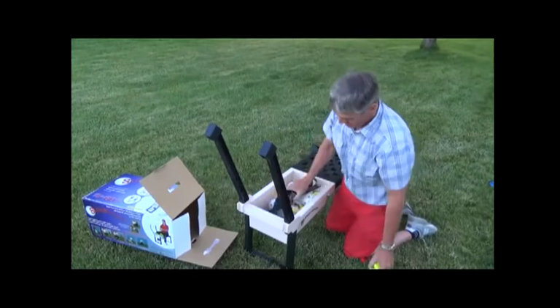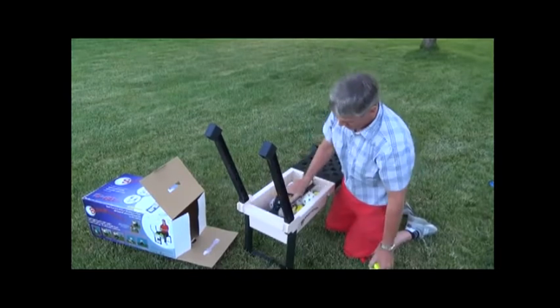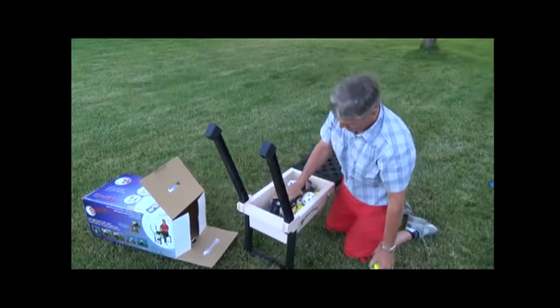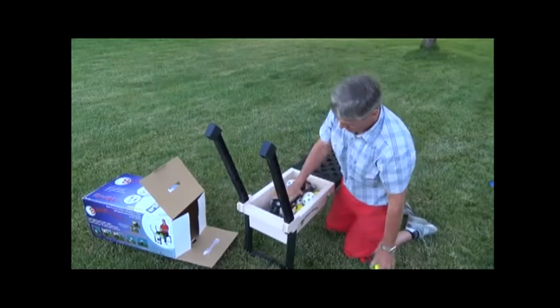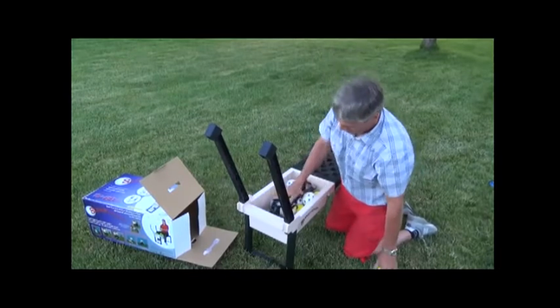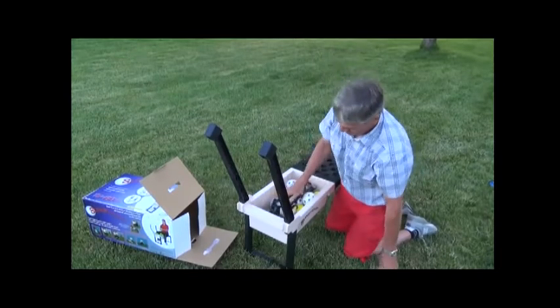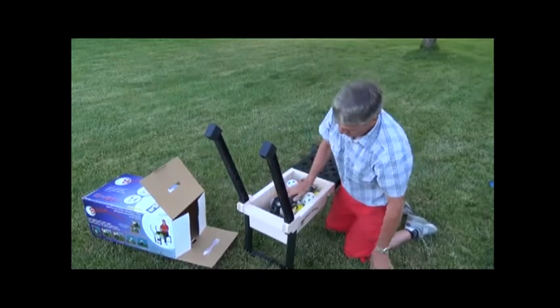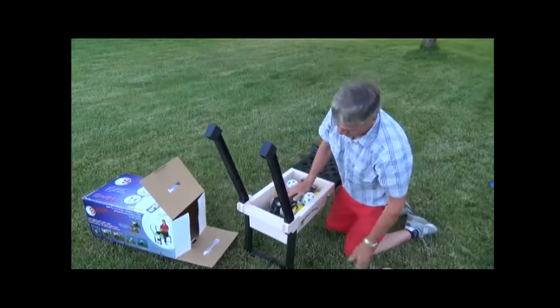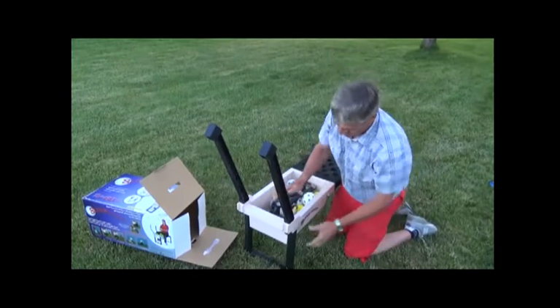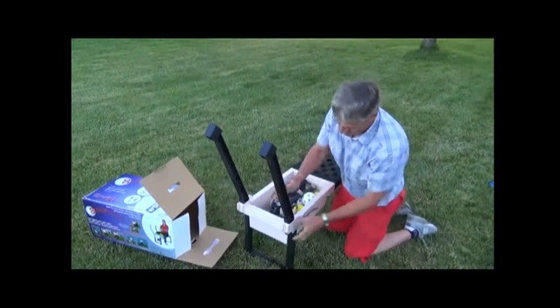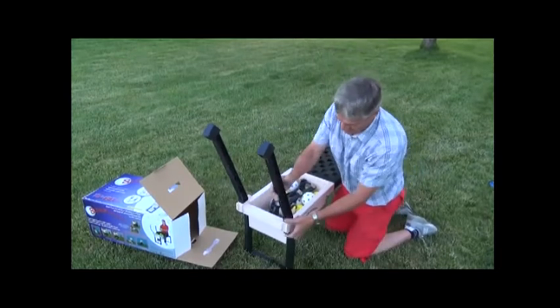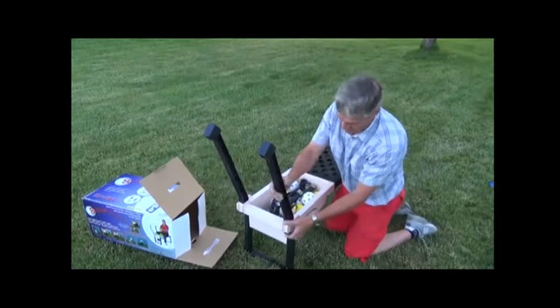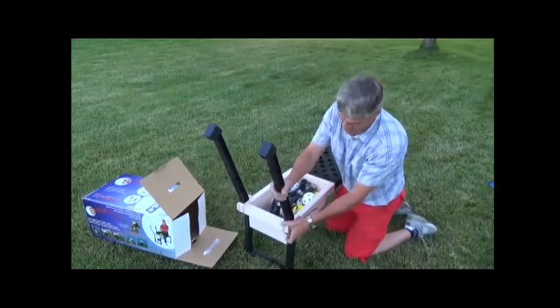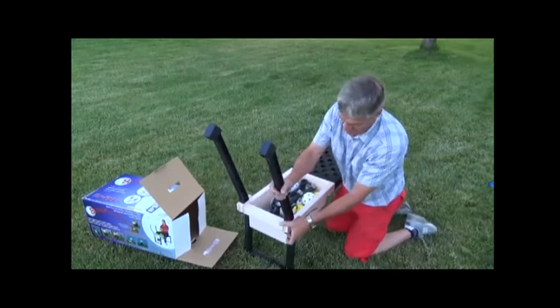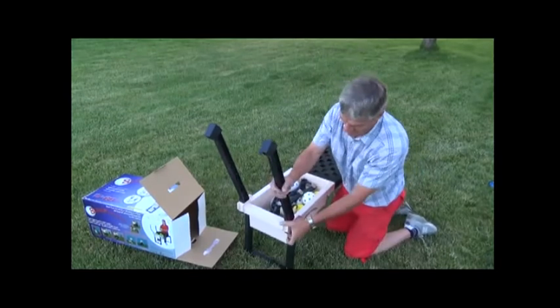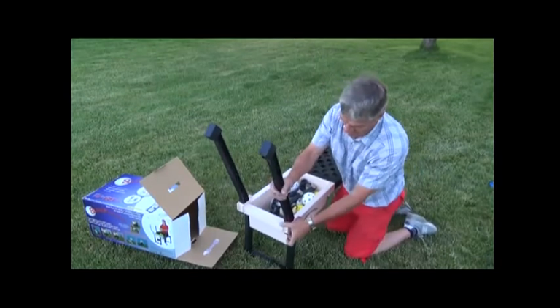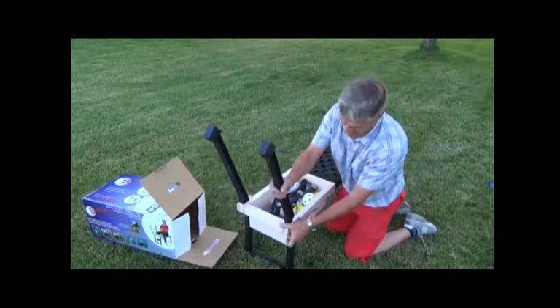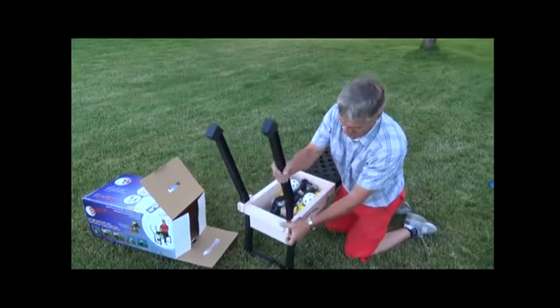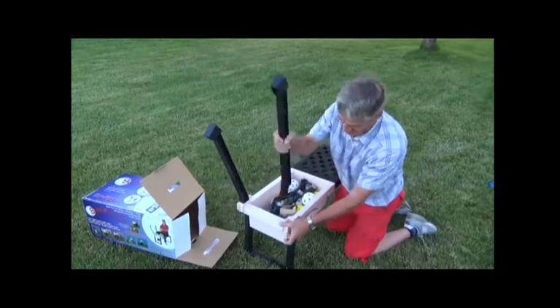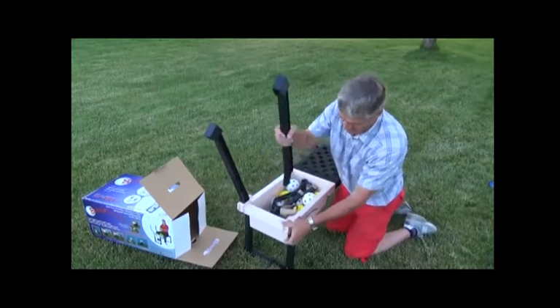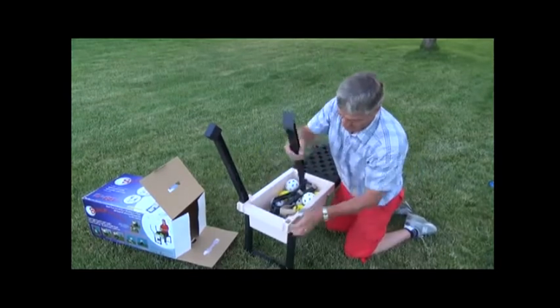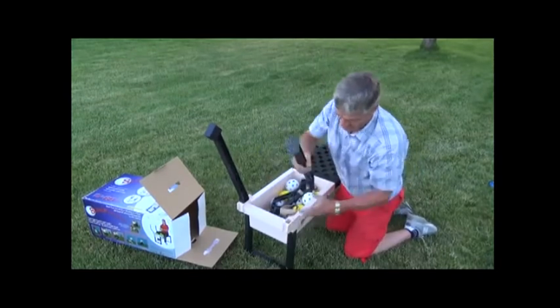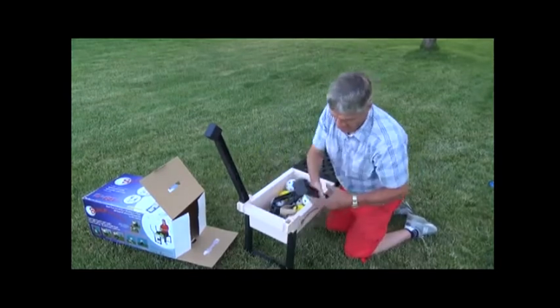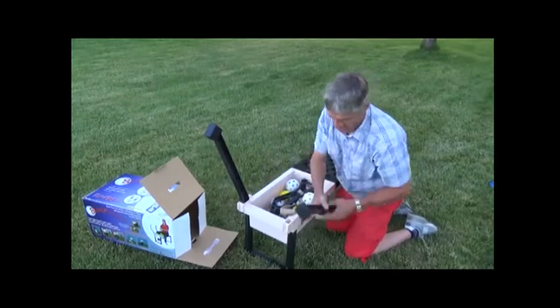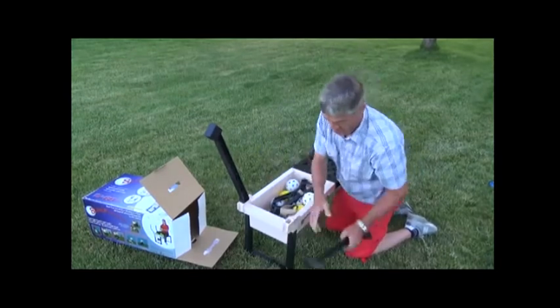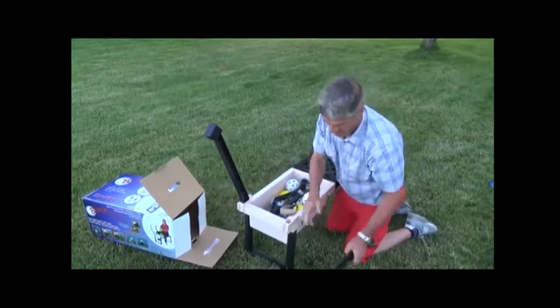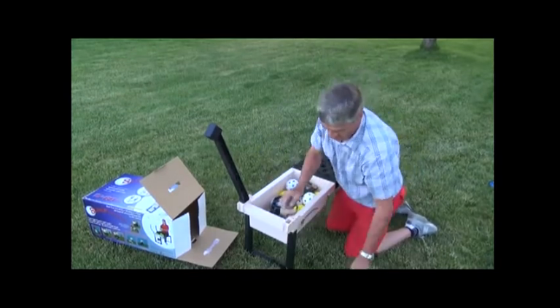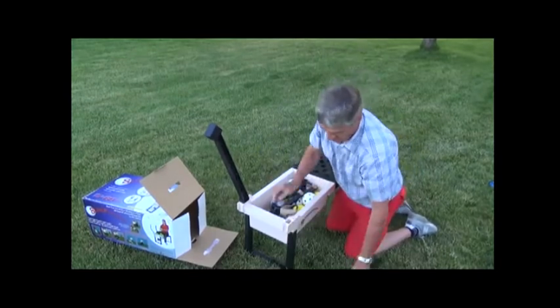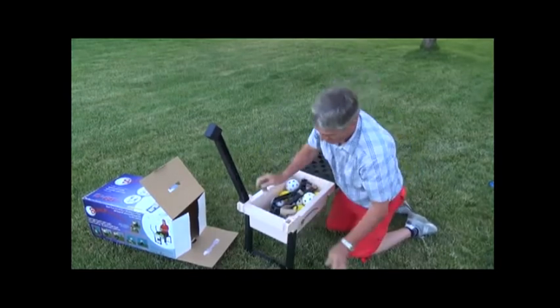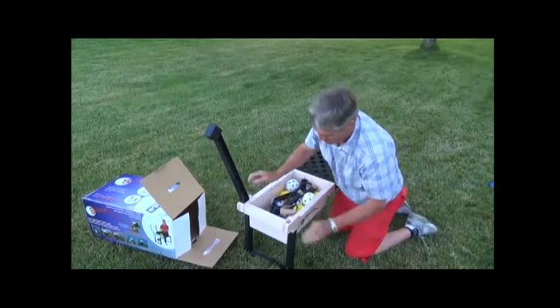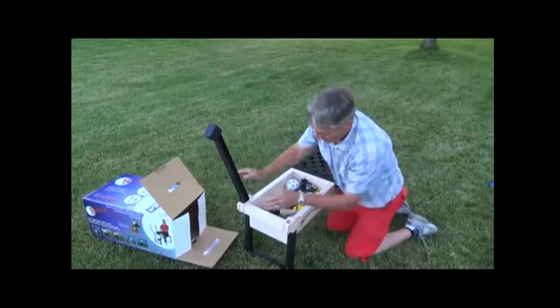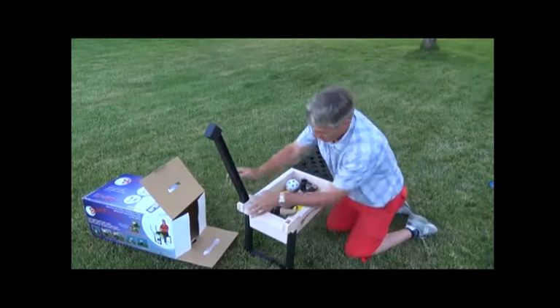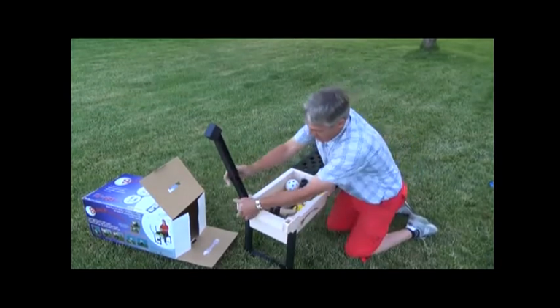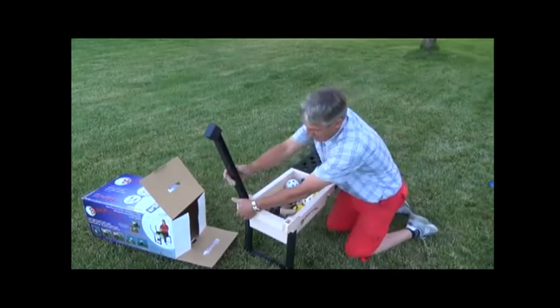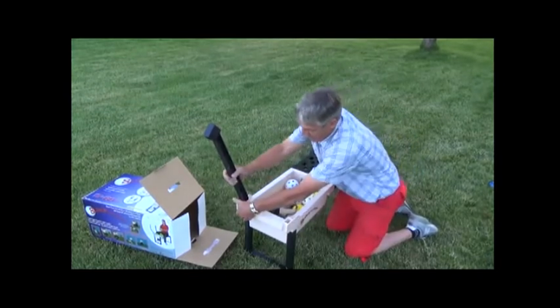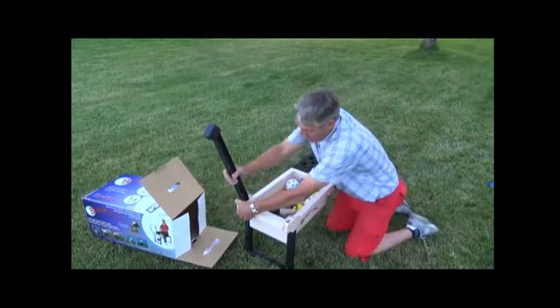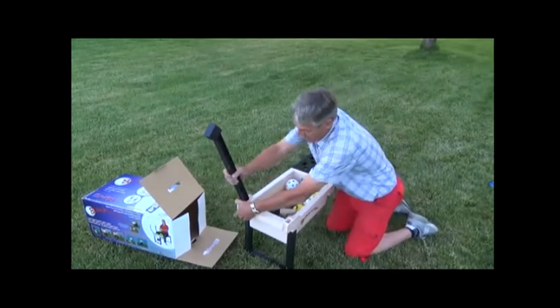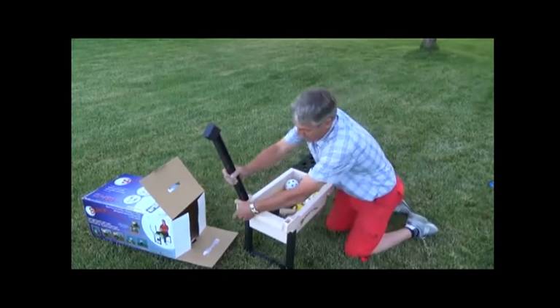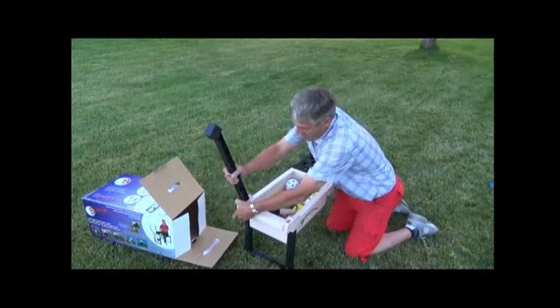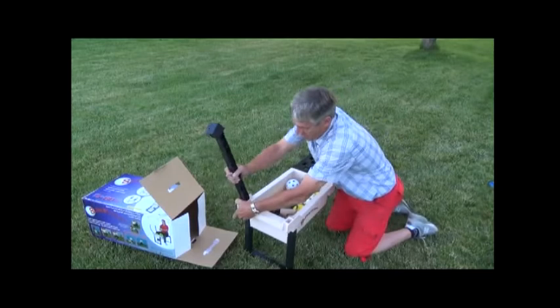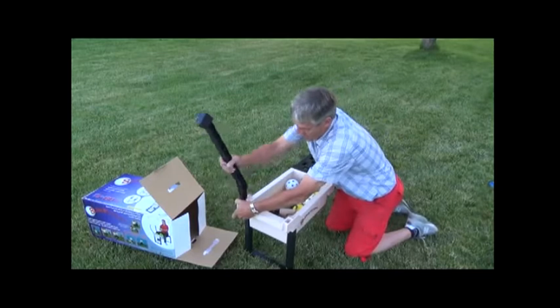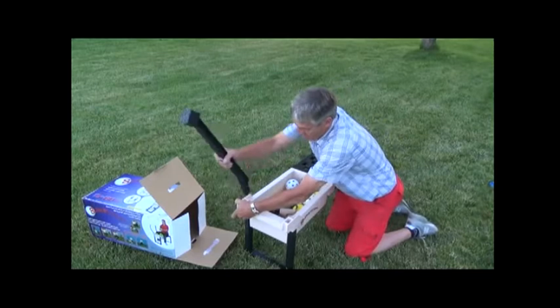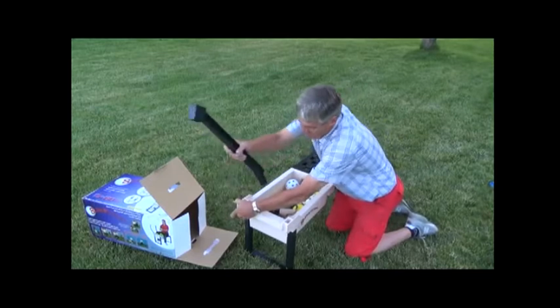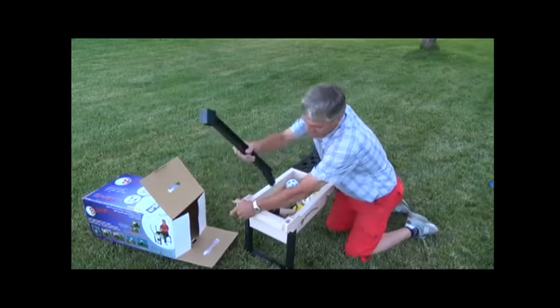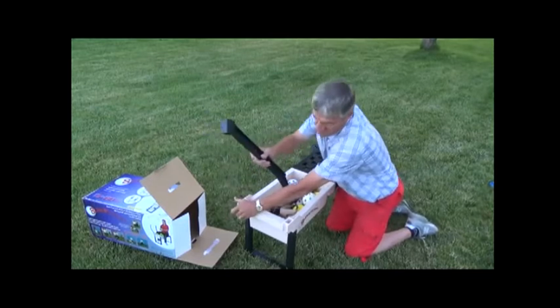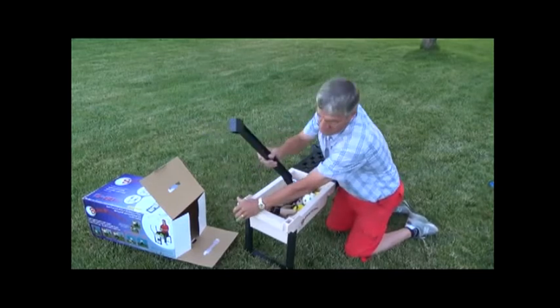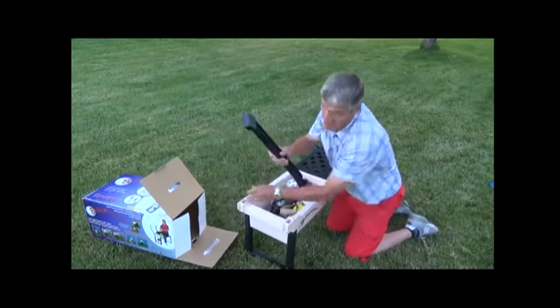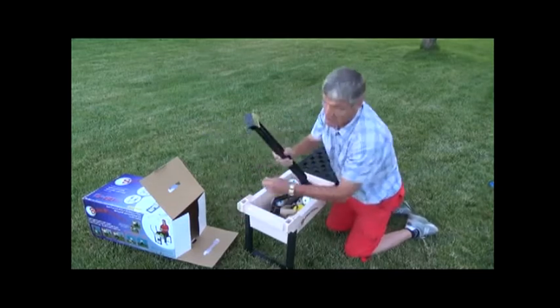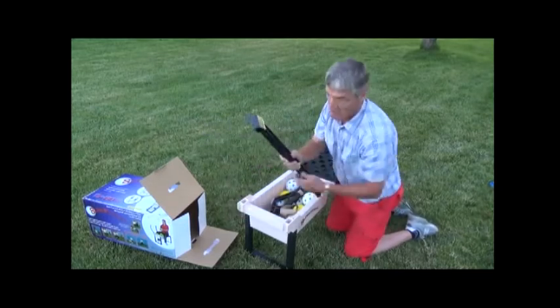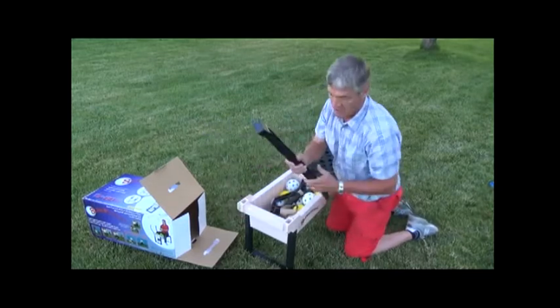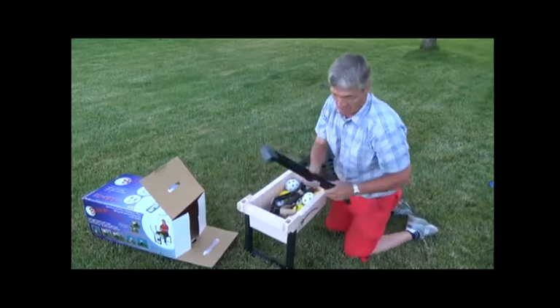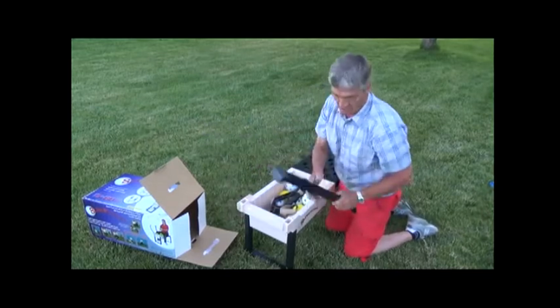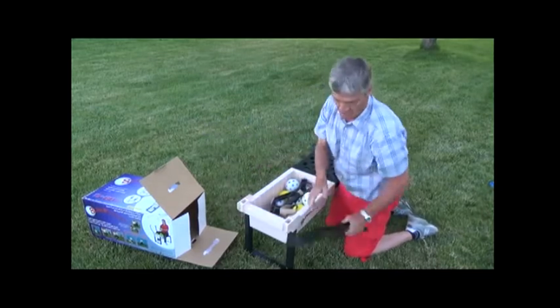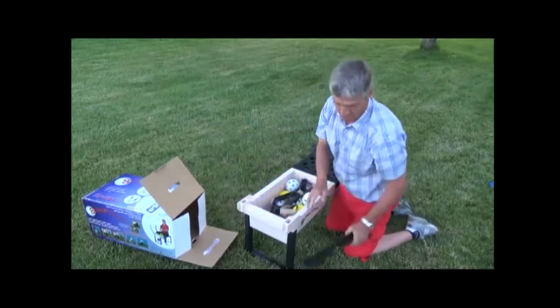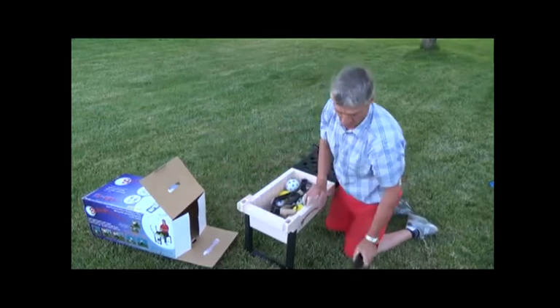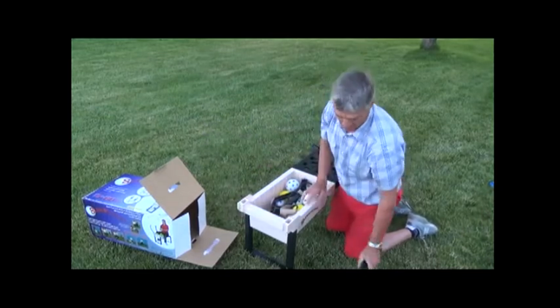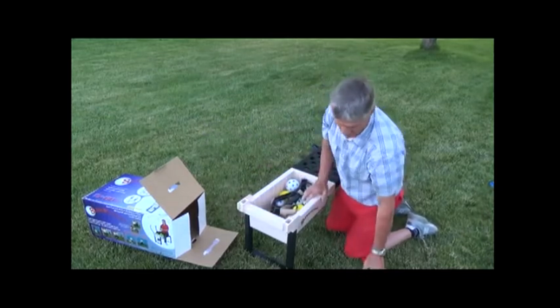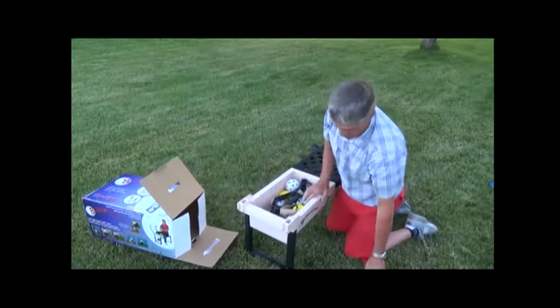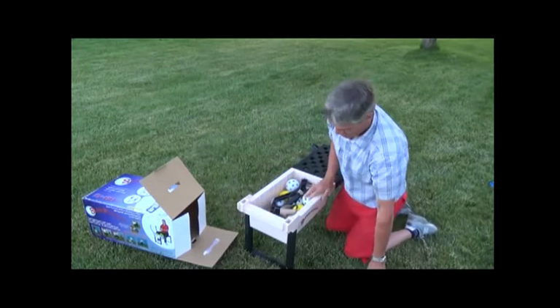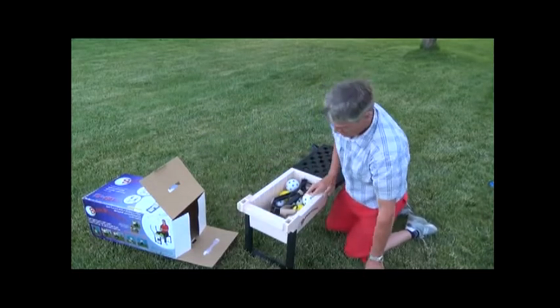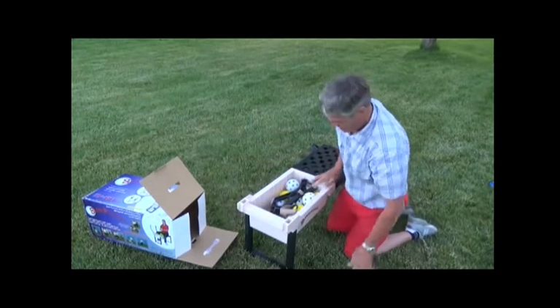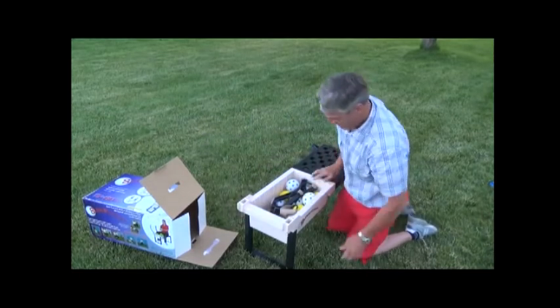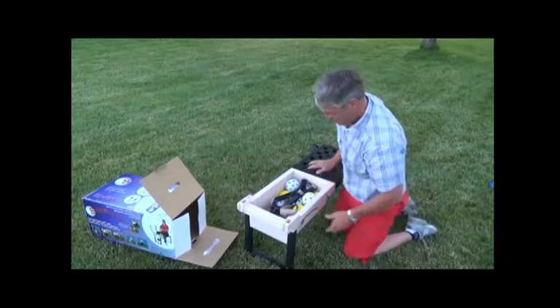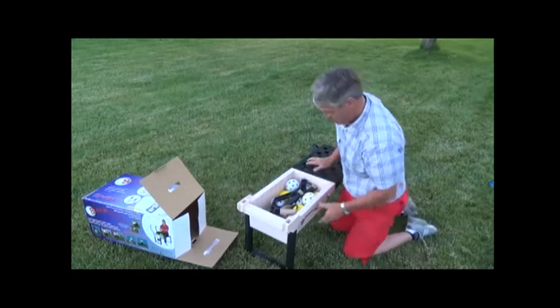These go in the basket. The fly ball arms come out and go to the side.